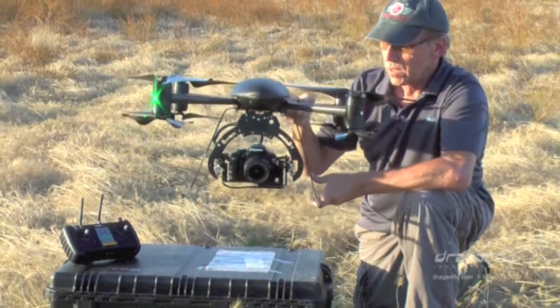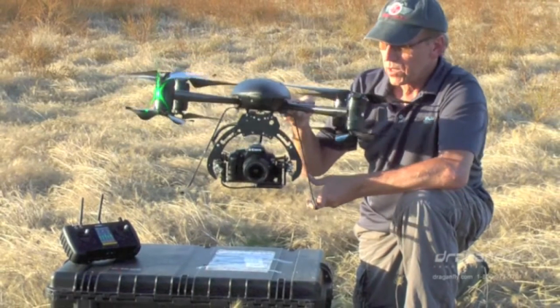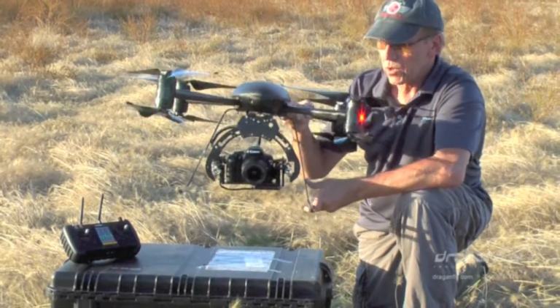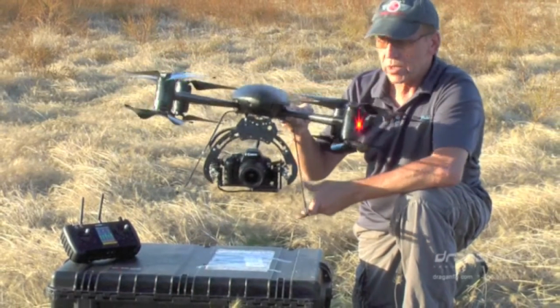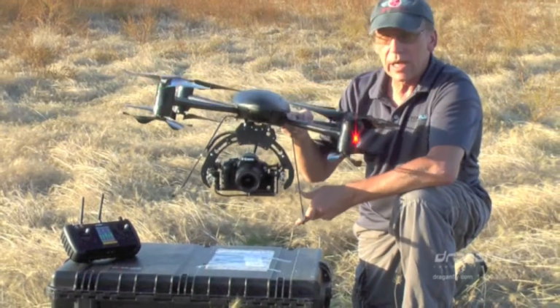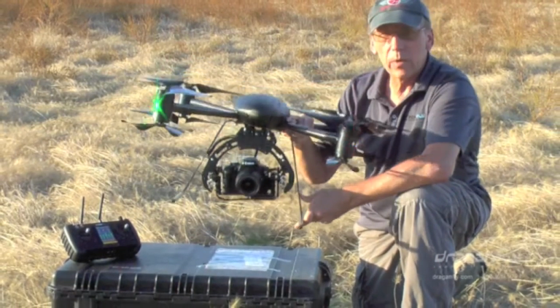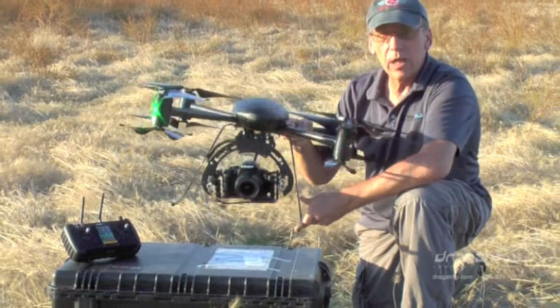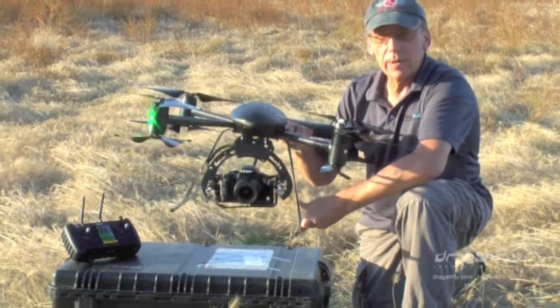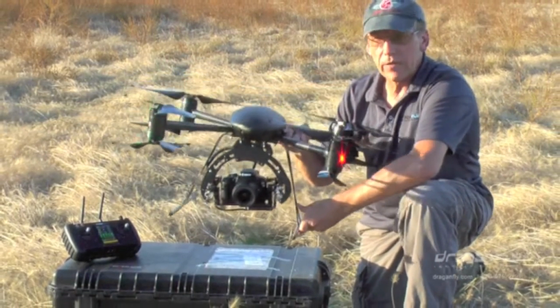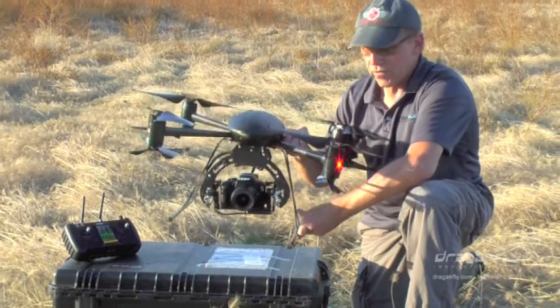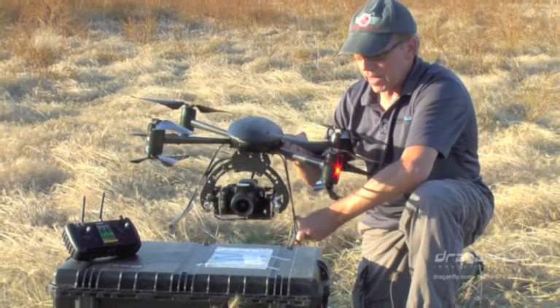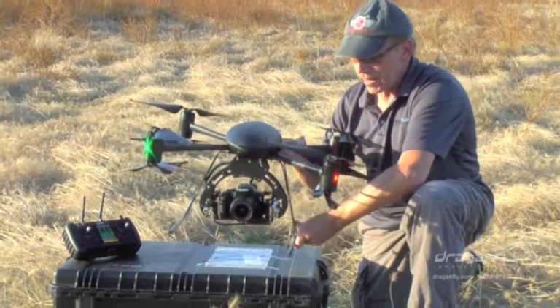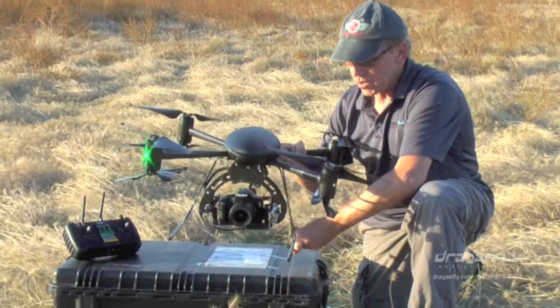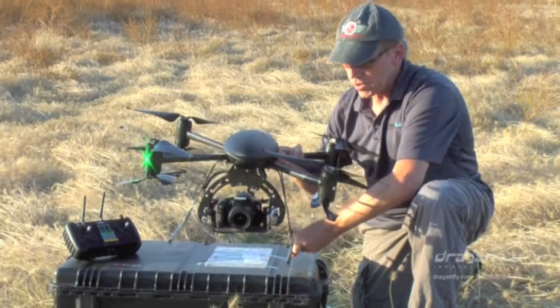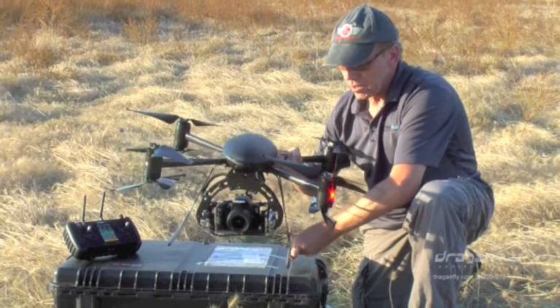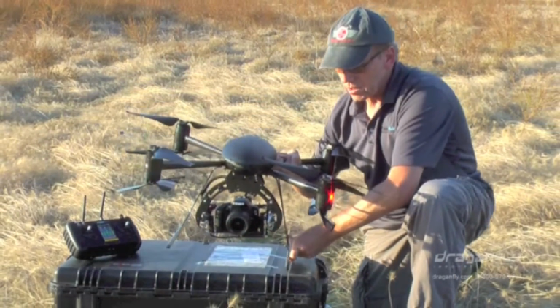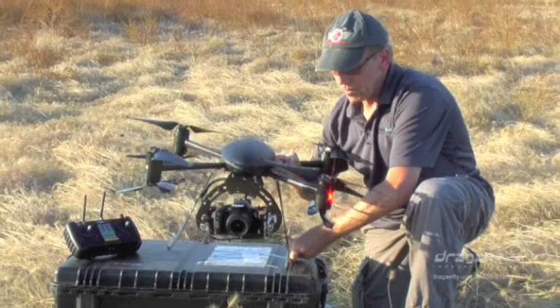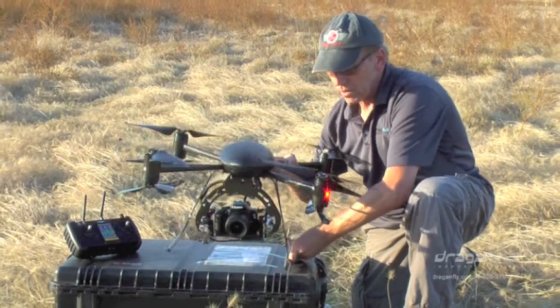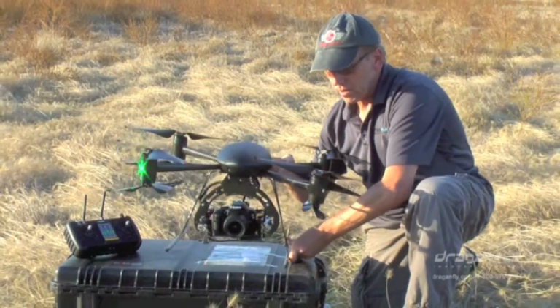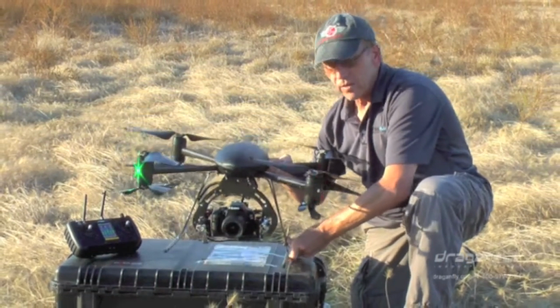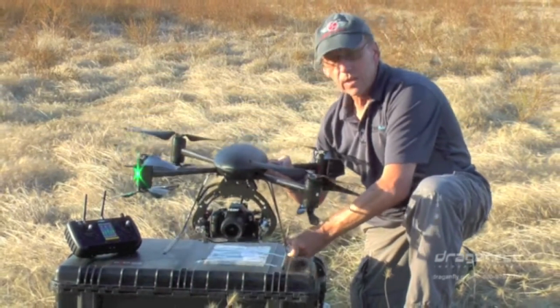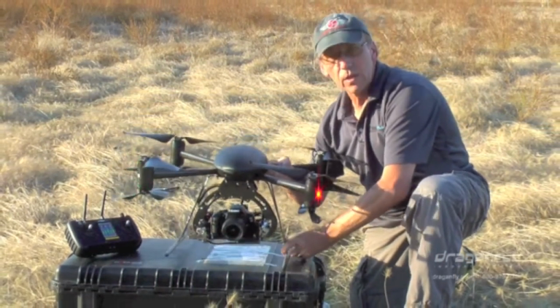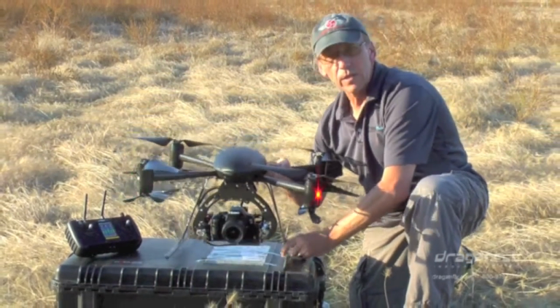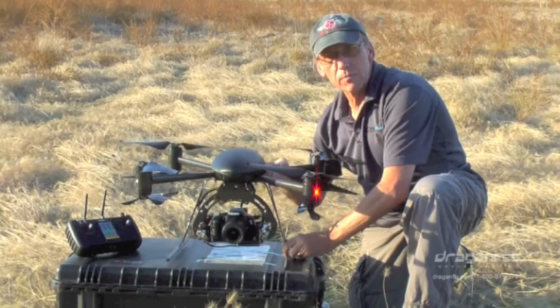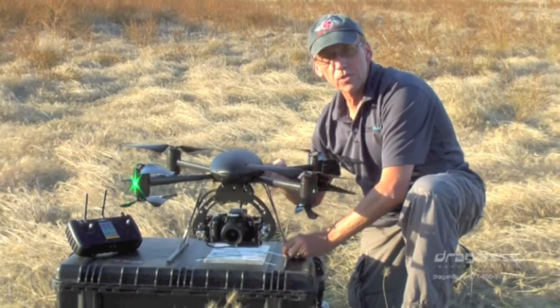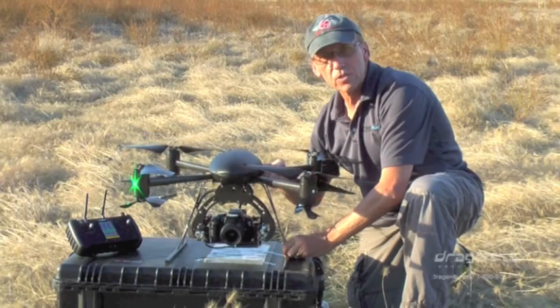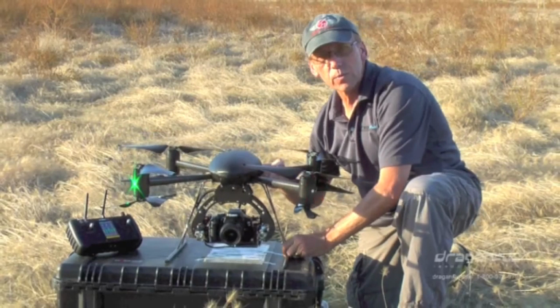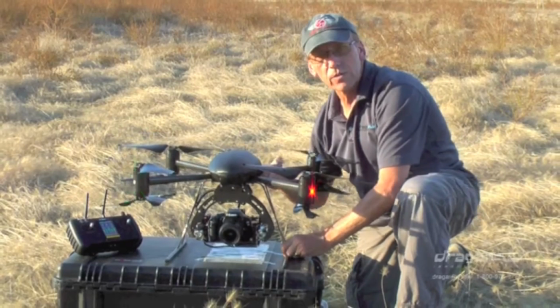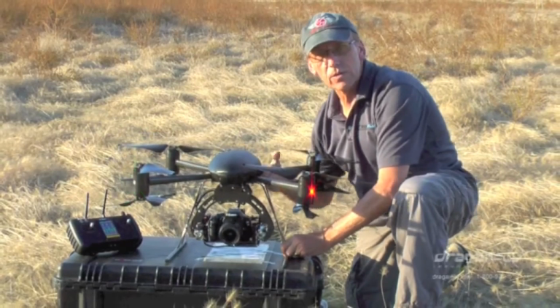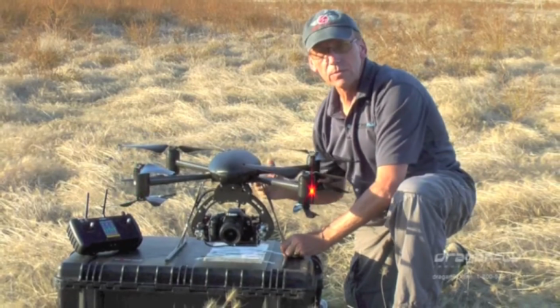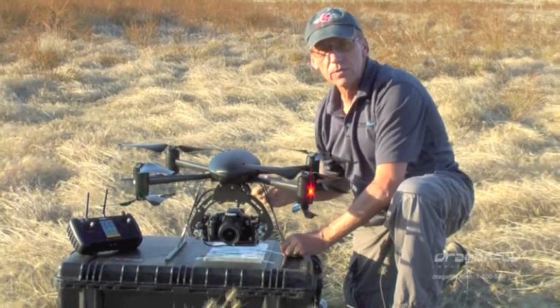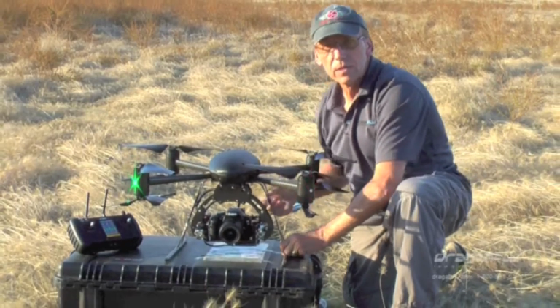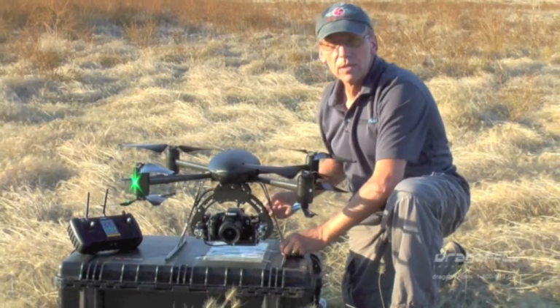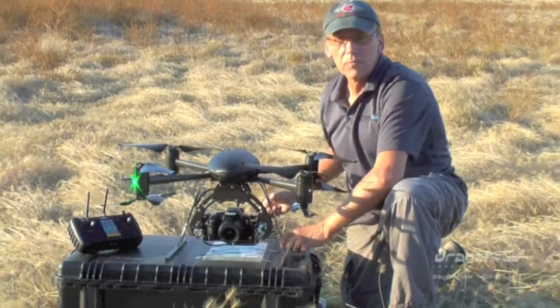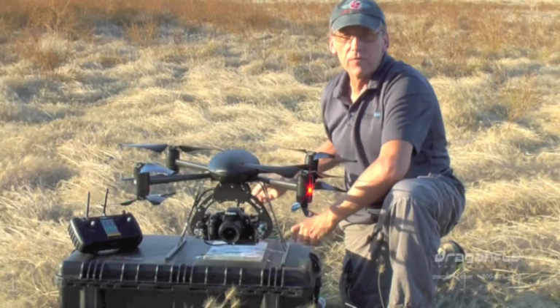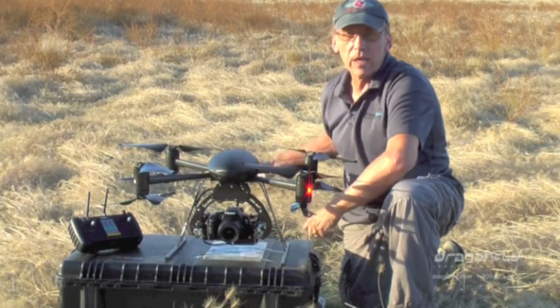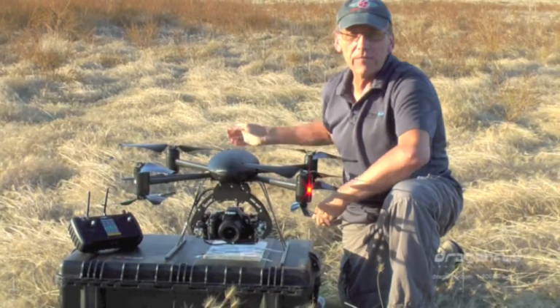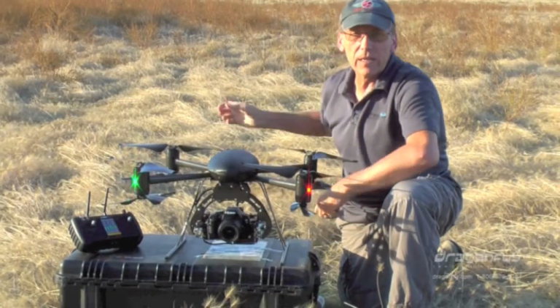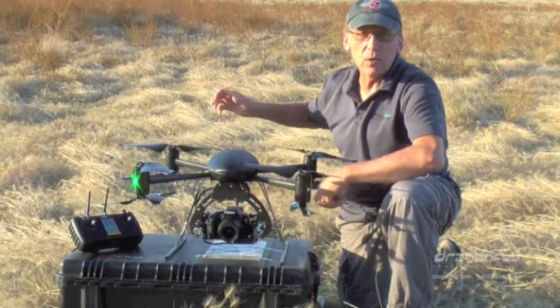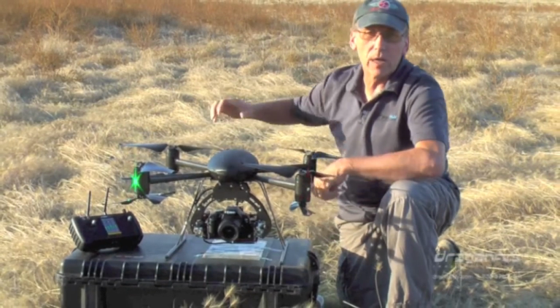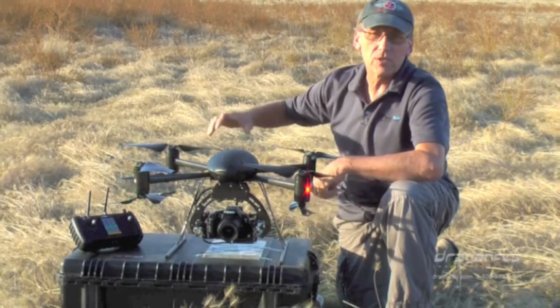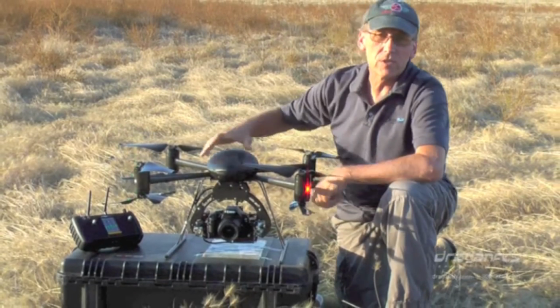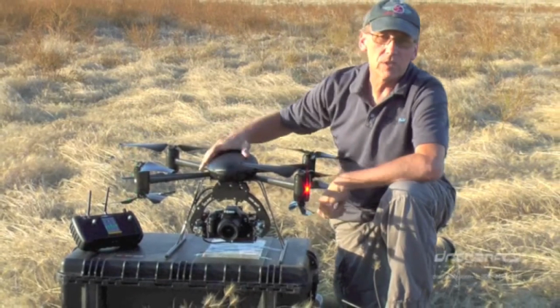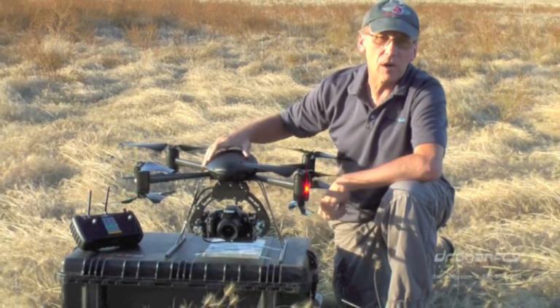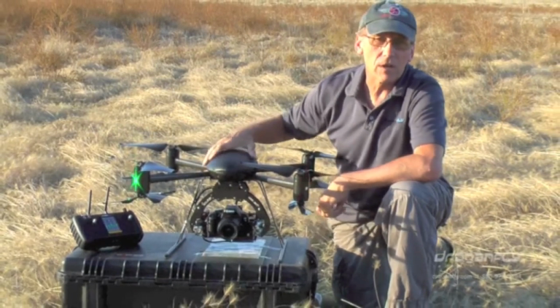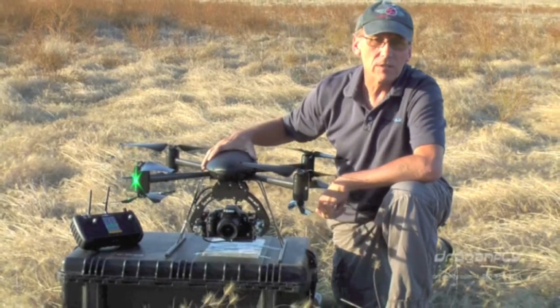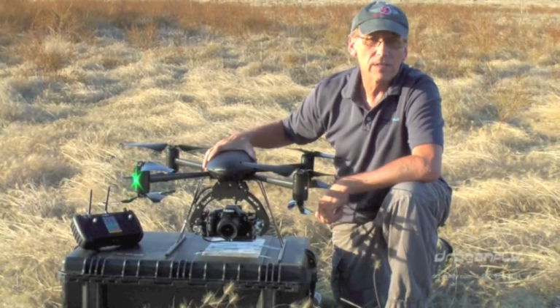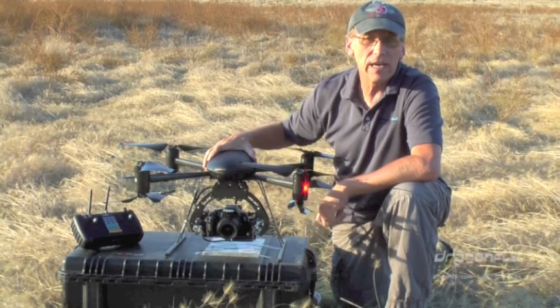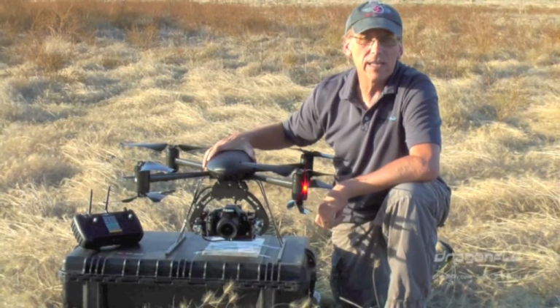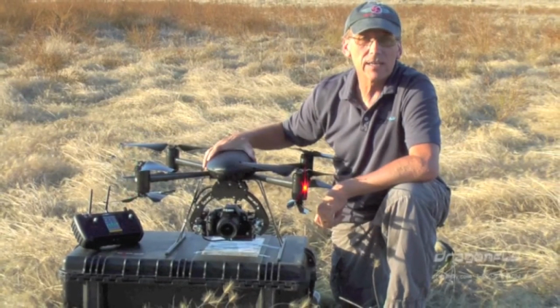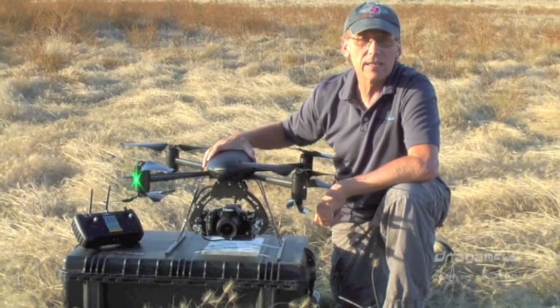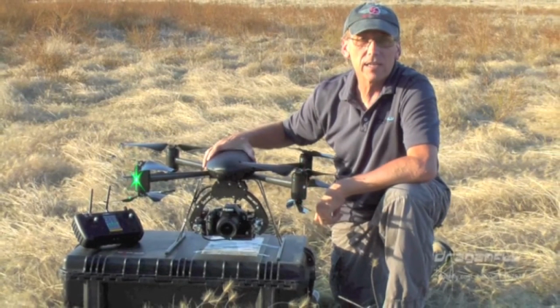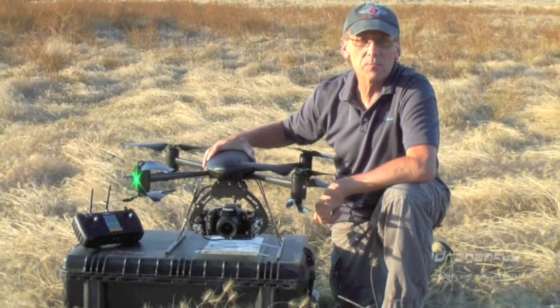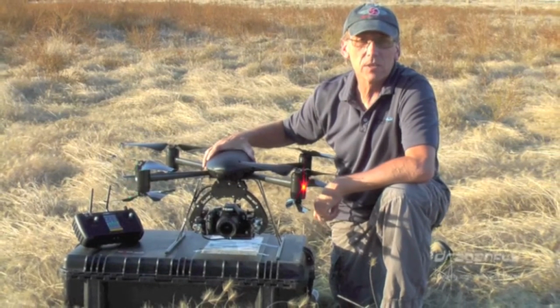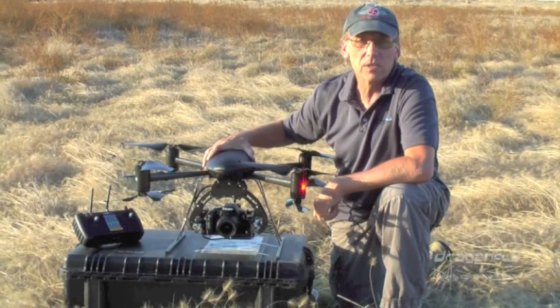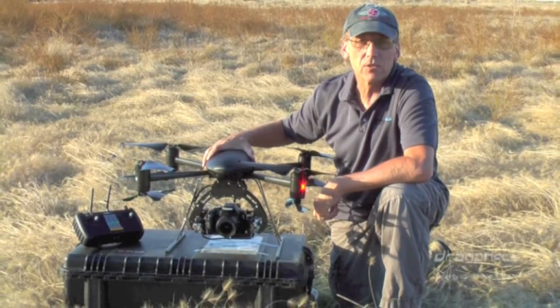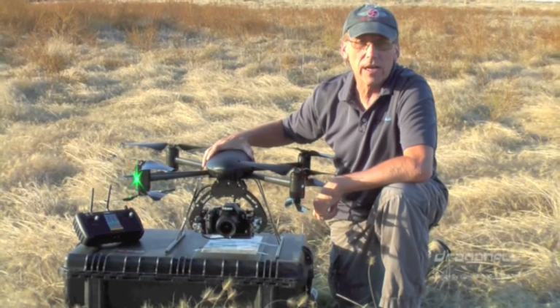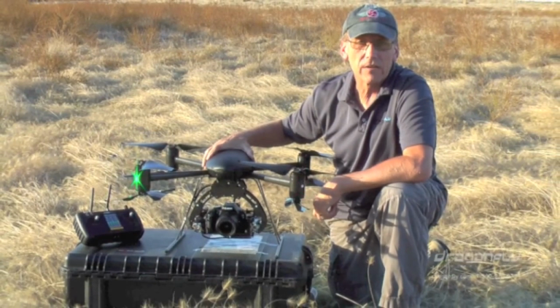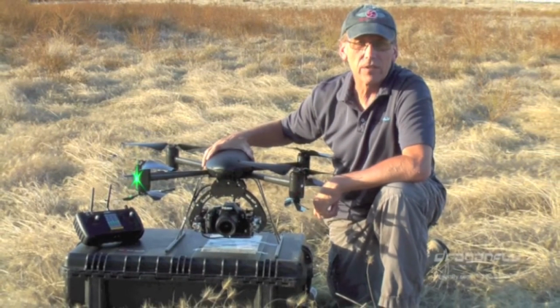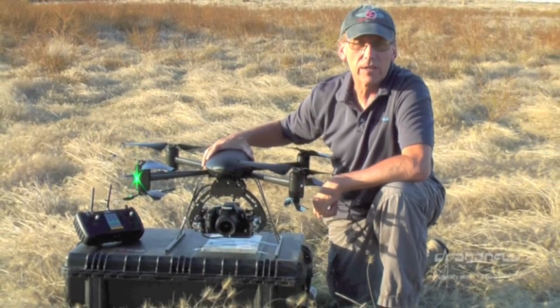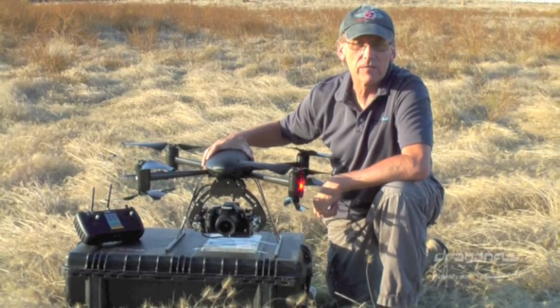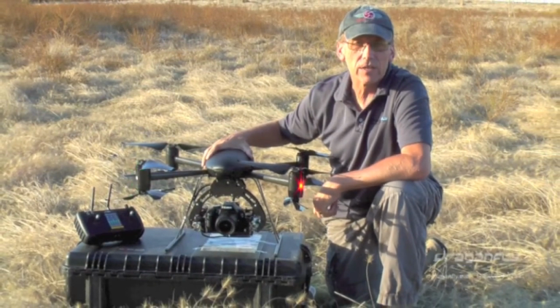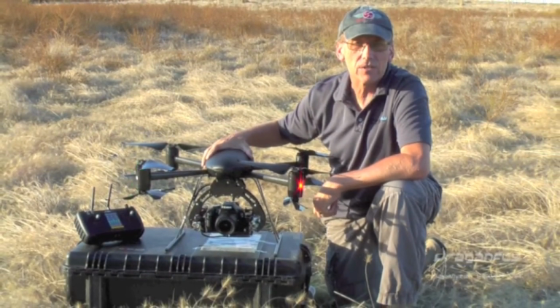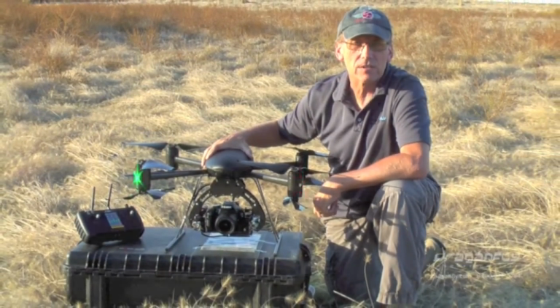So today while I'm out flying, I'll share some of the video and images with you. But if you have any questions at all, contact the experts at Dragonfly Innovations.